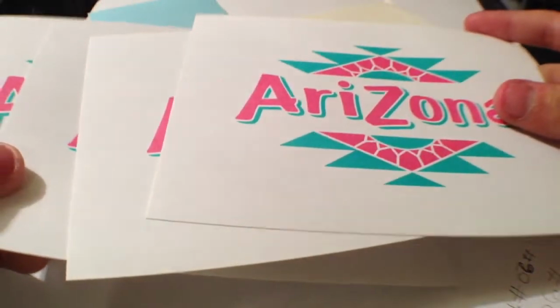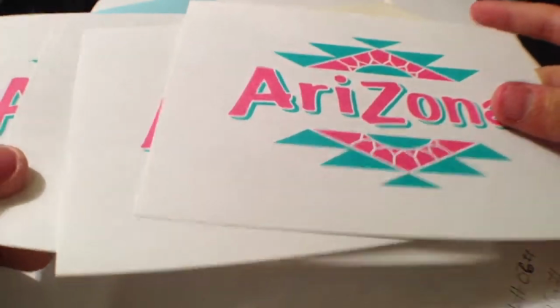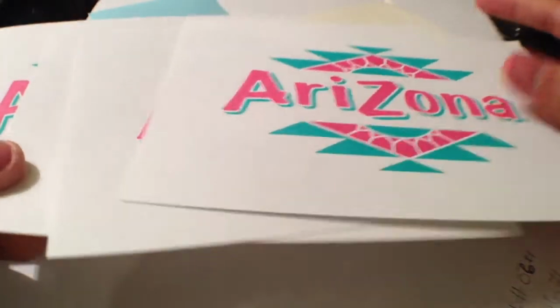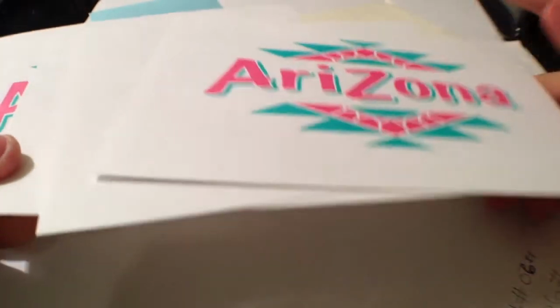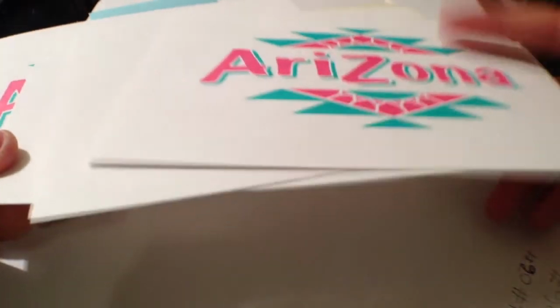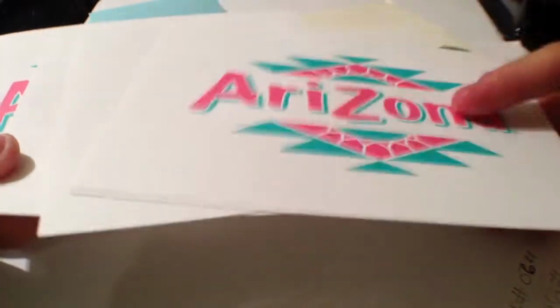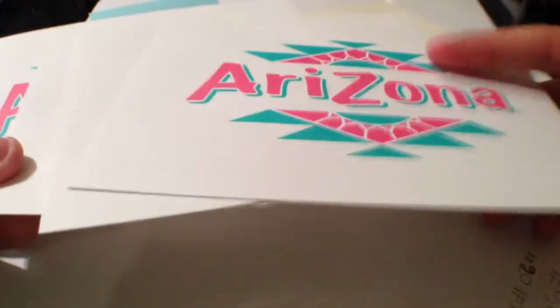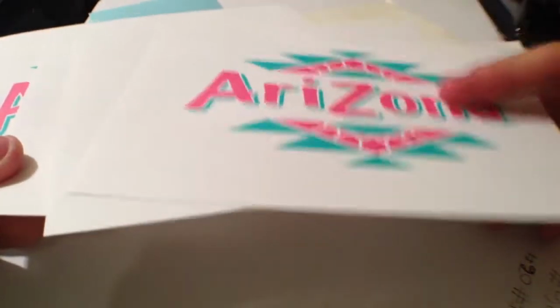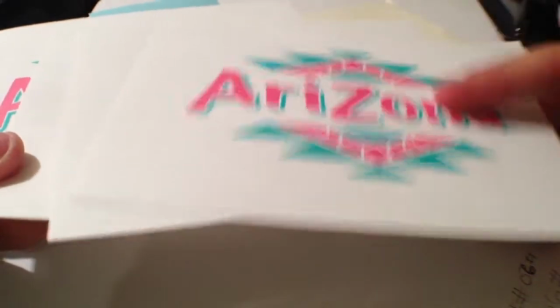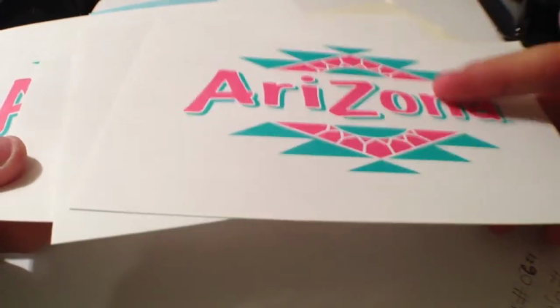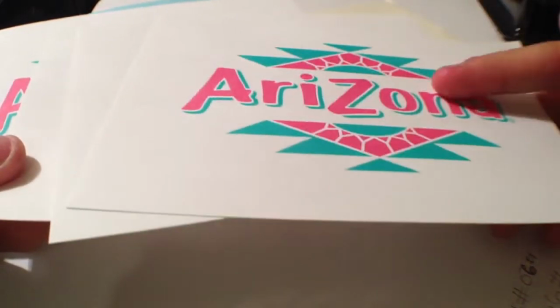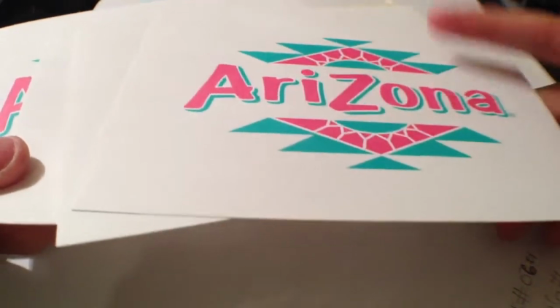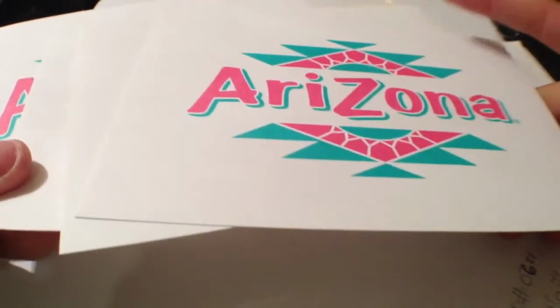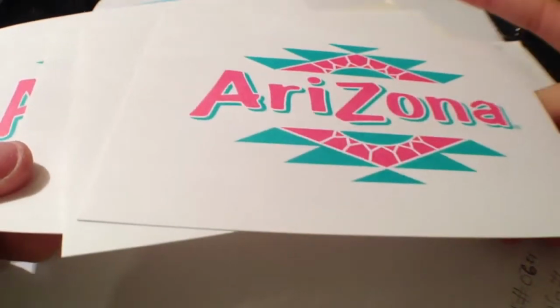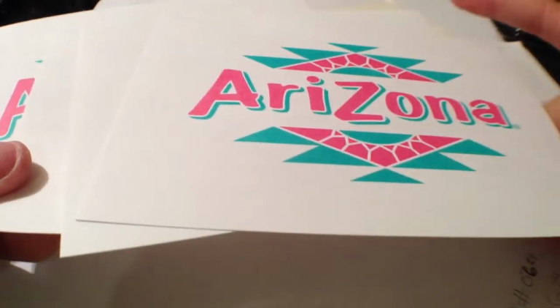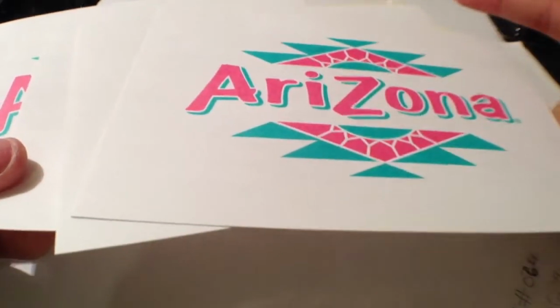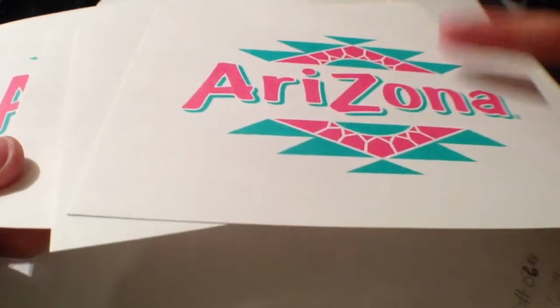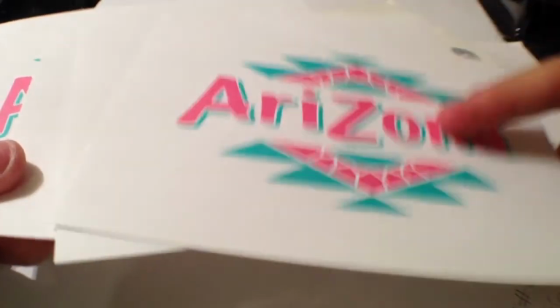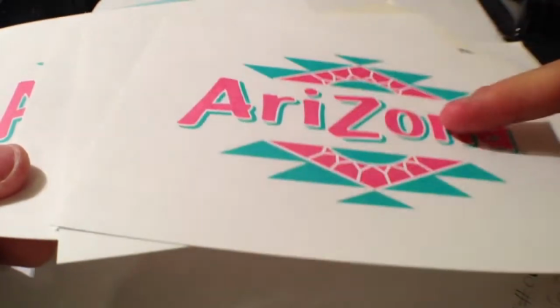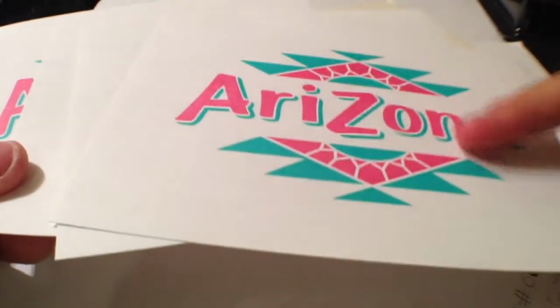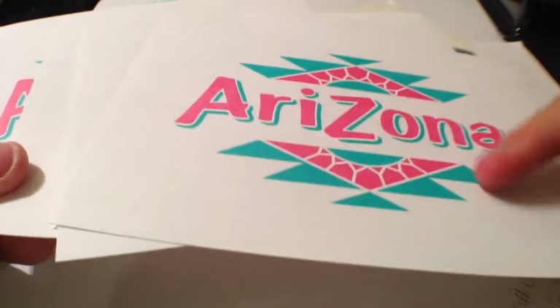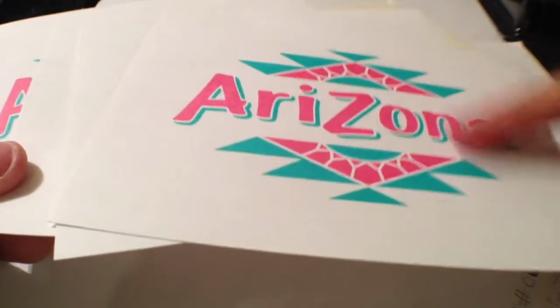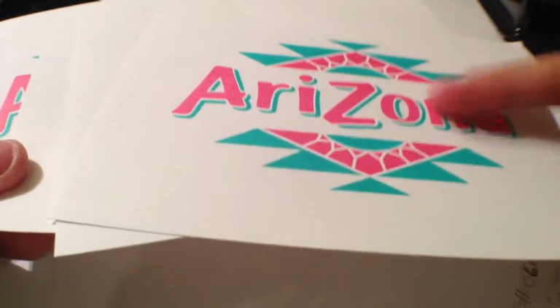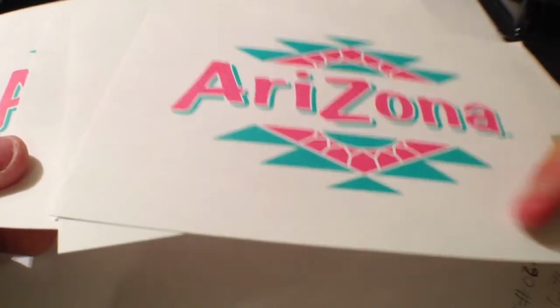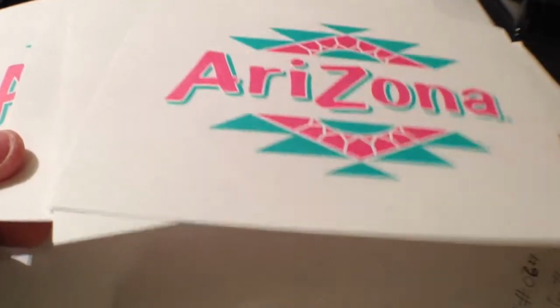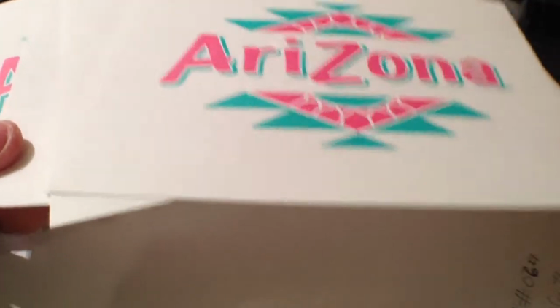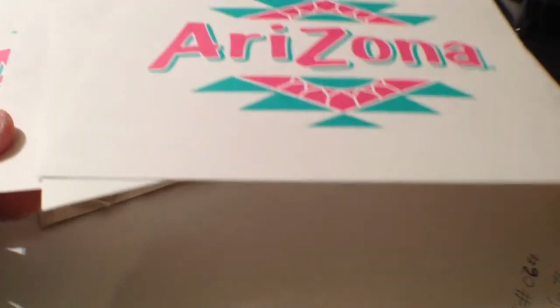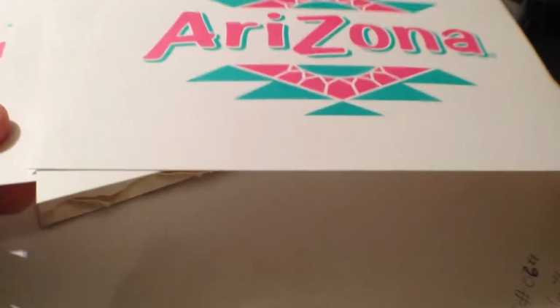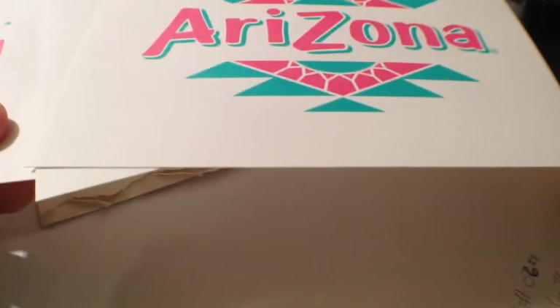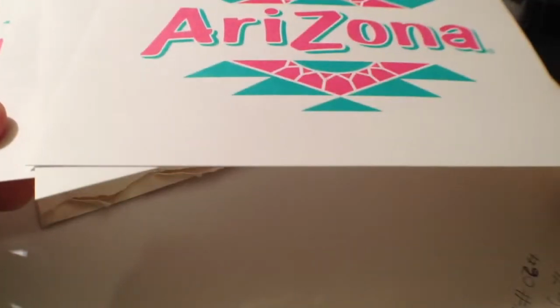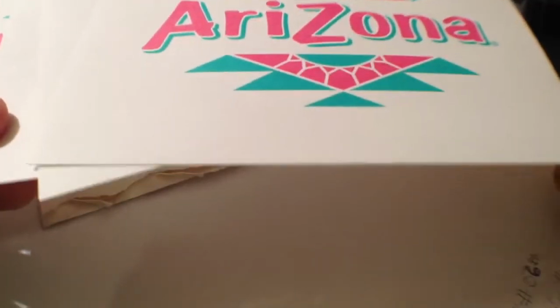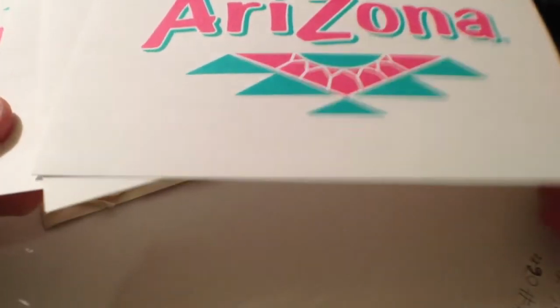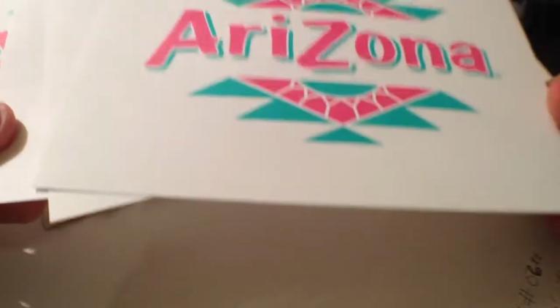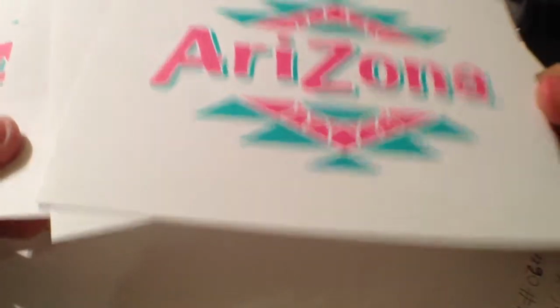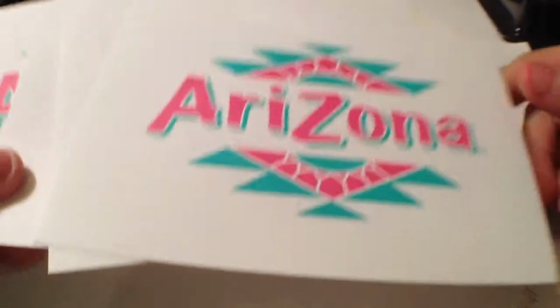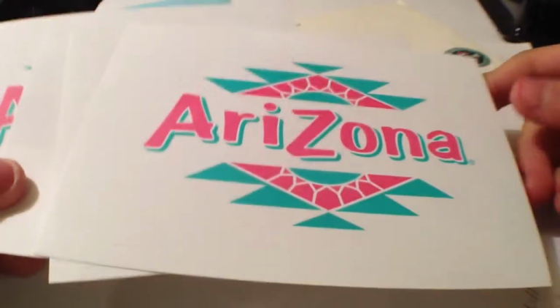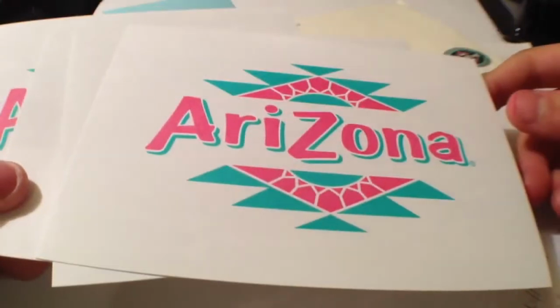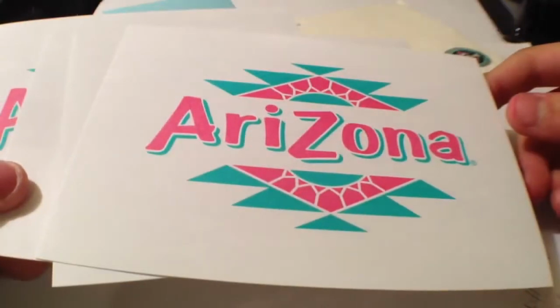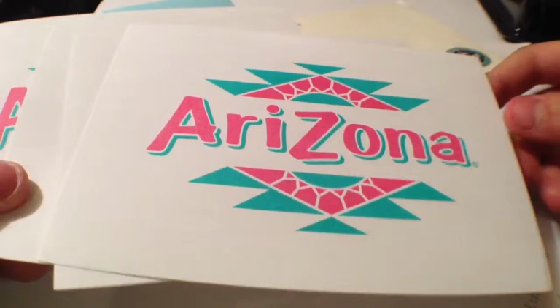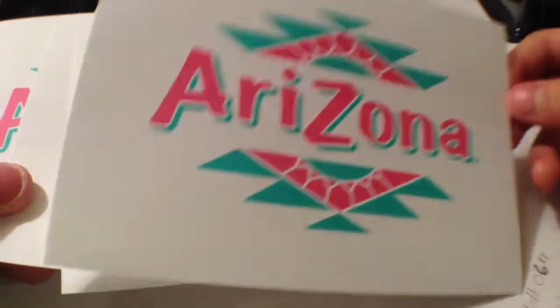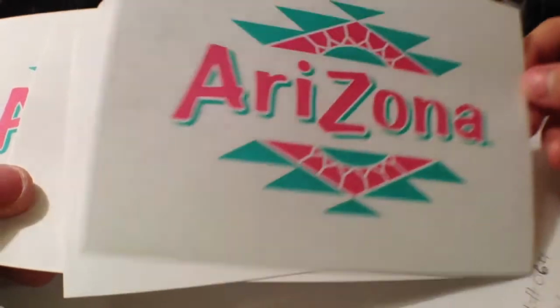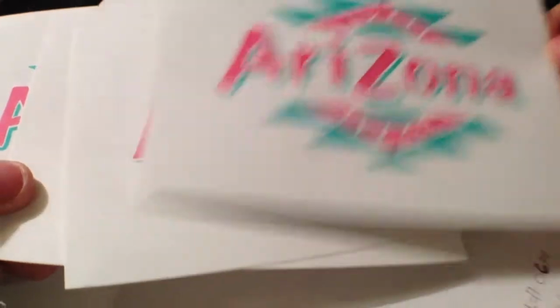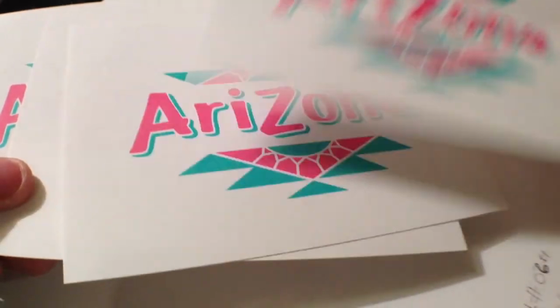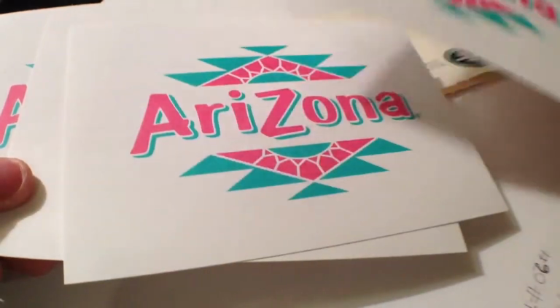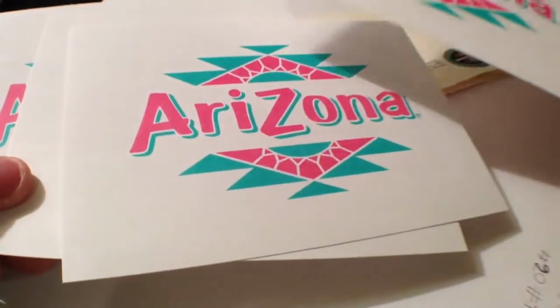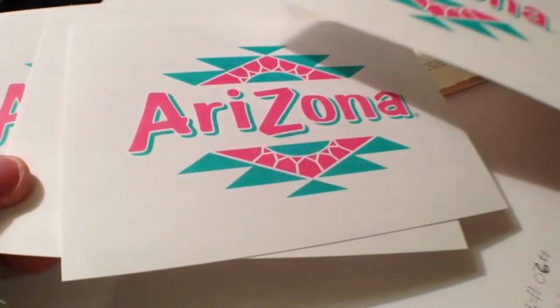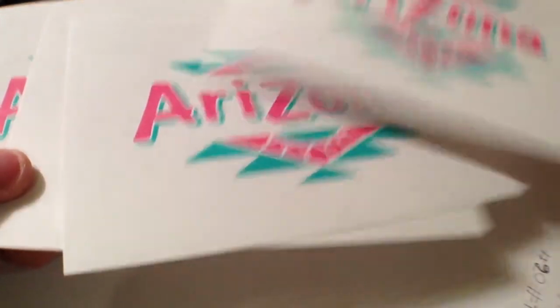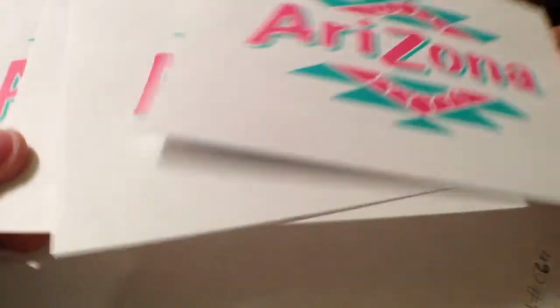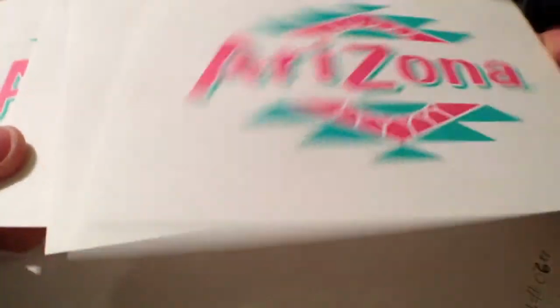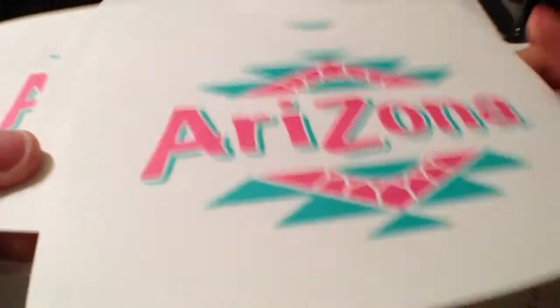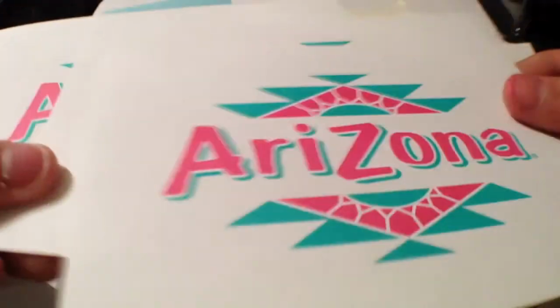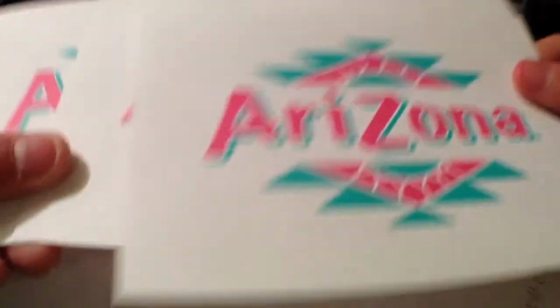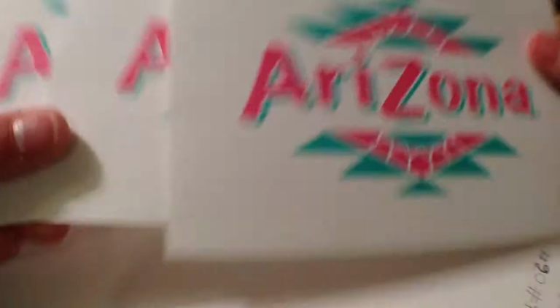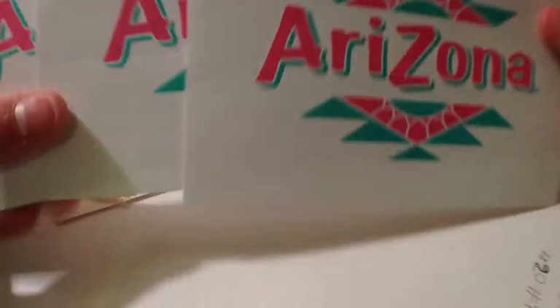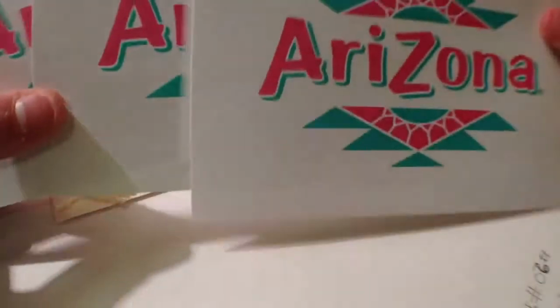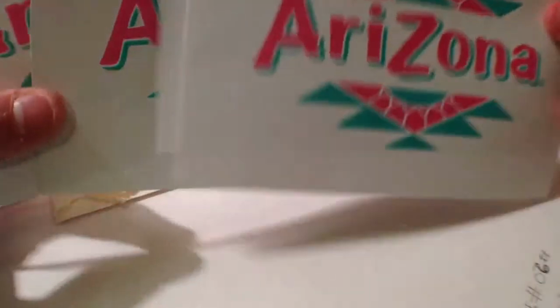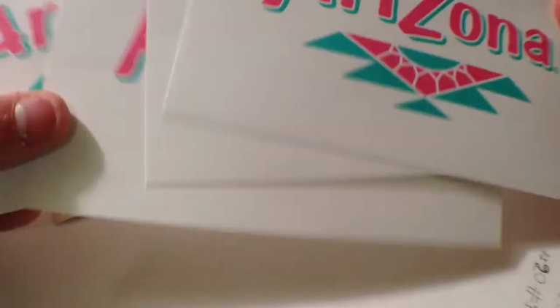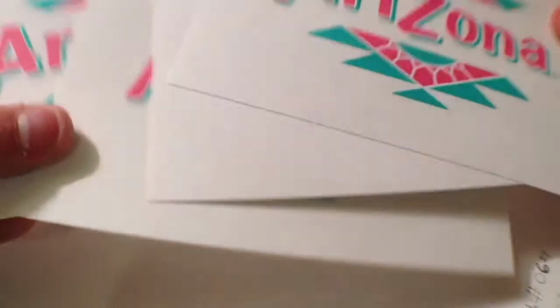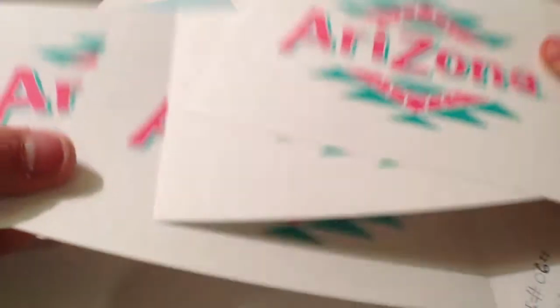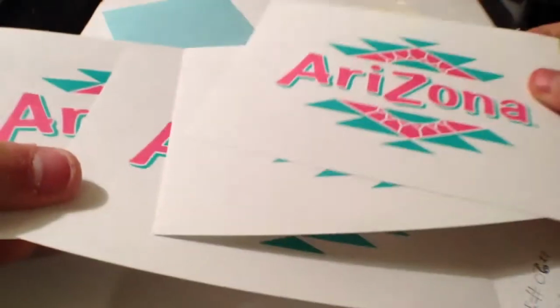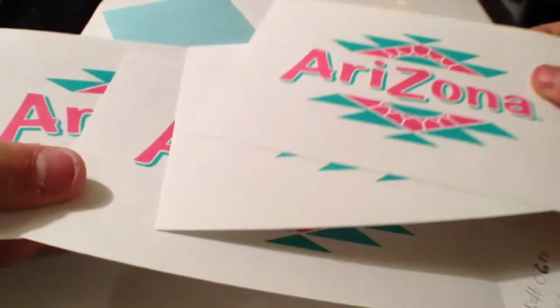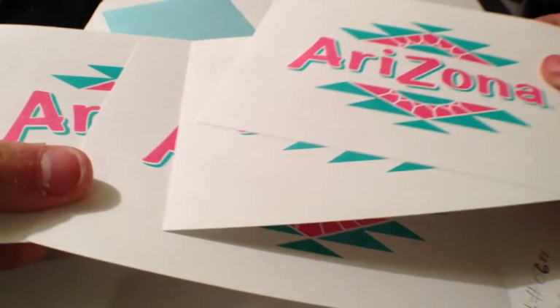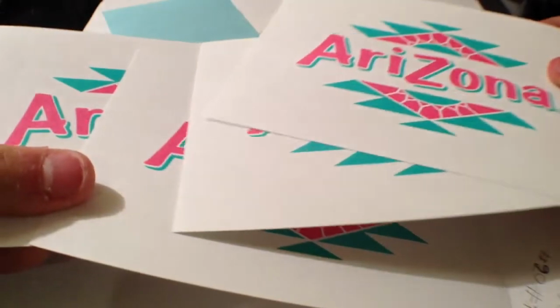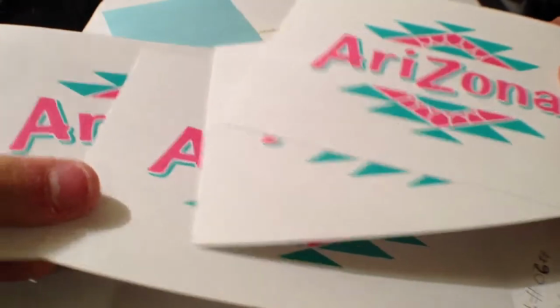They're like paper feeling but the print is really awesome. It's cool. So we got four of these.